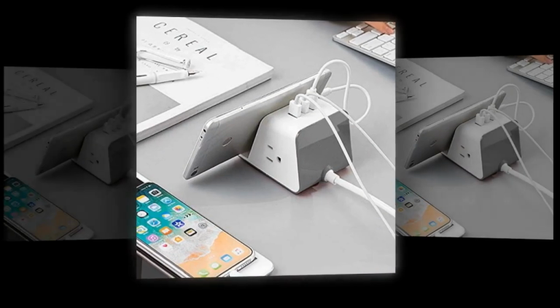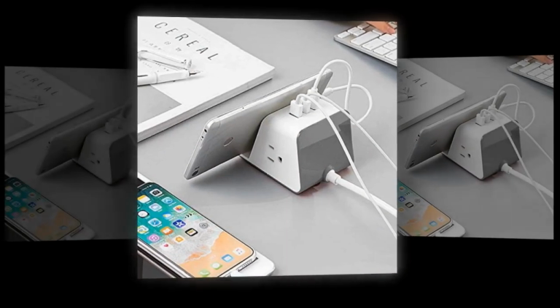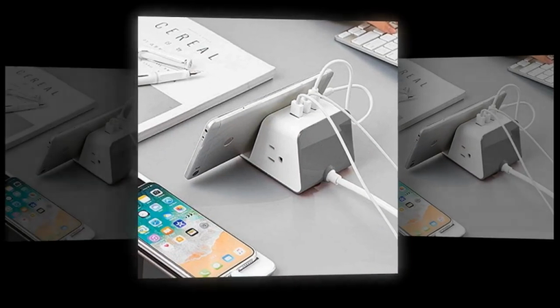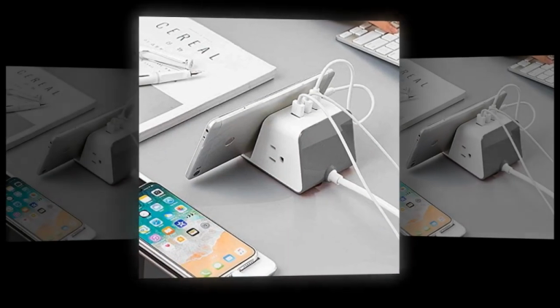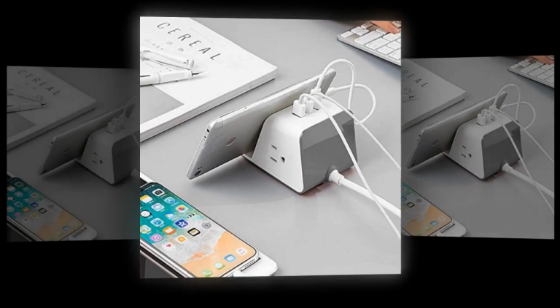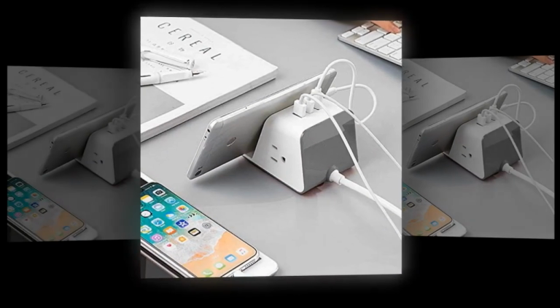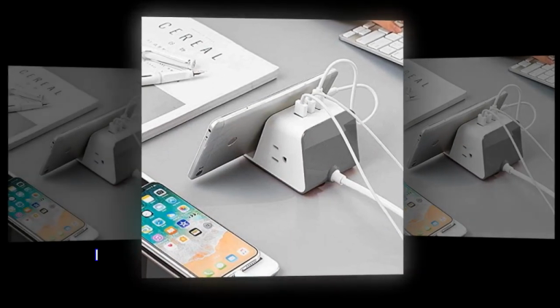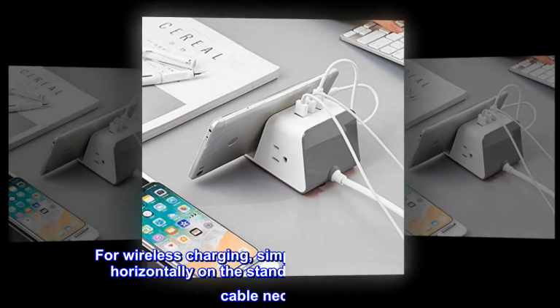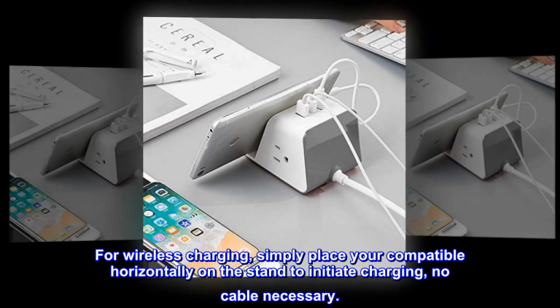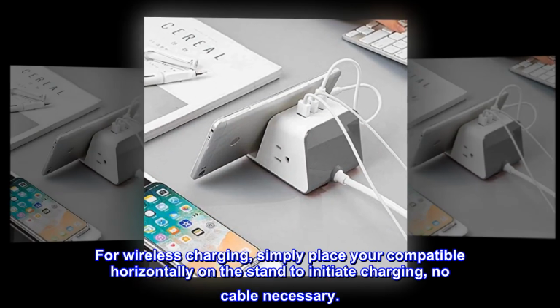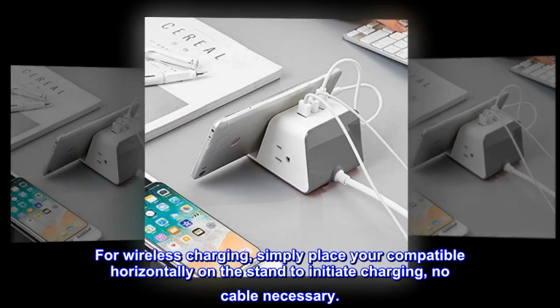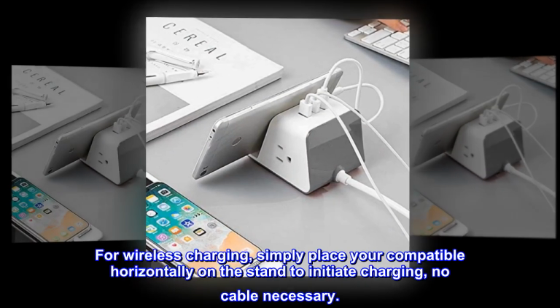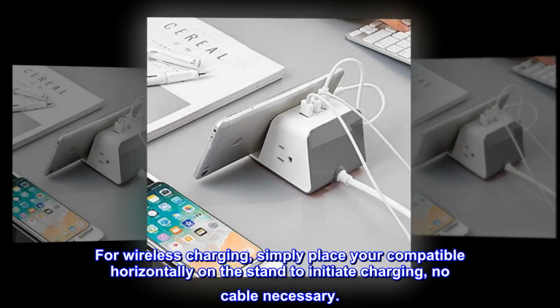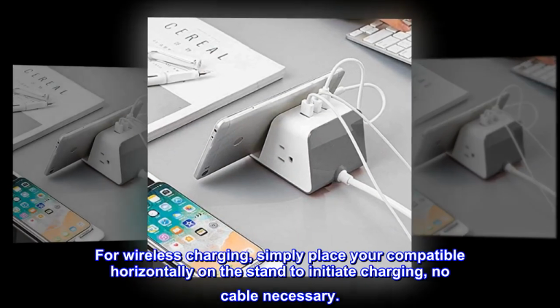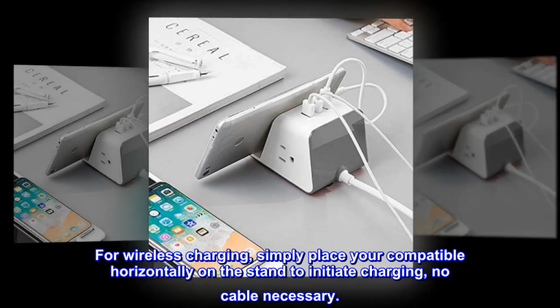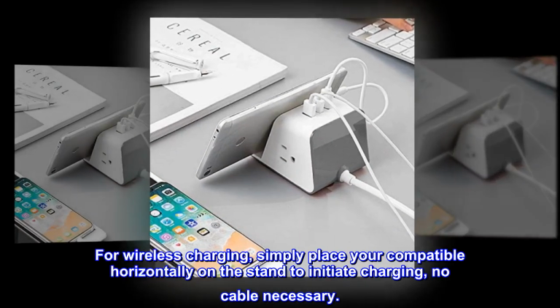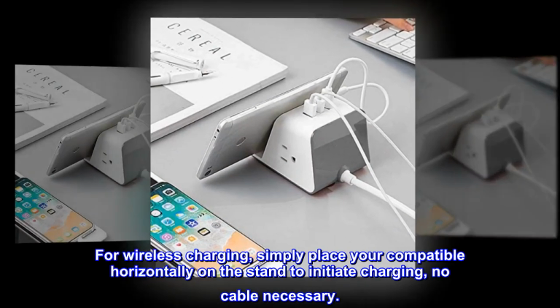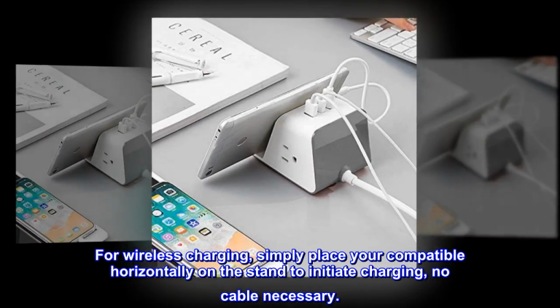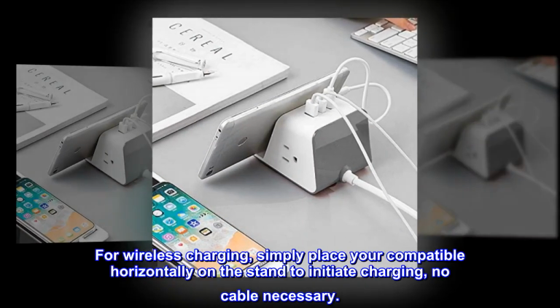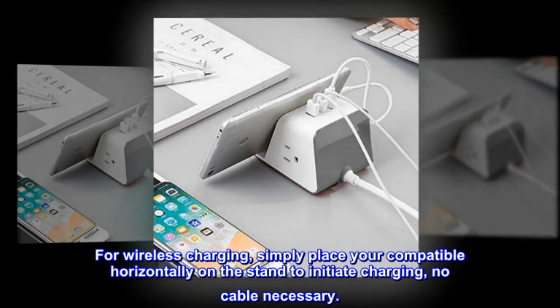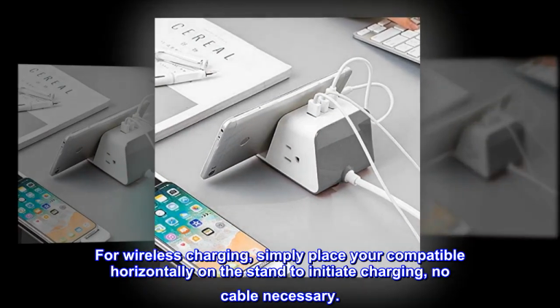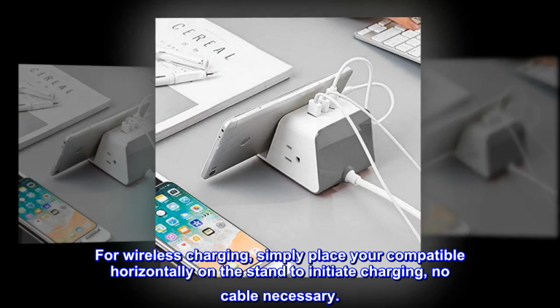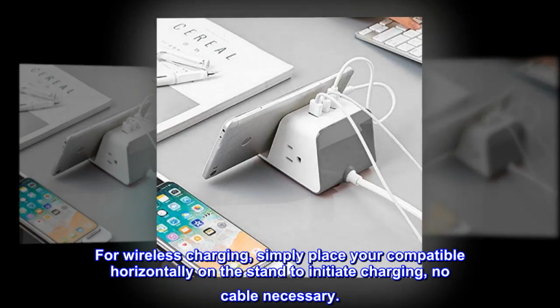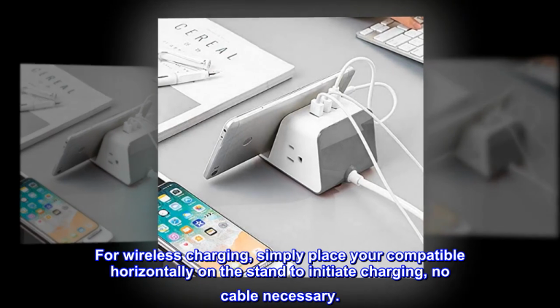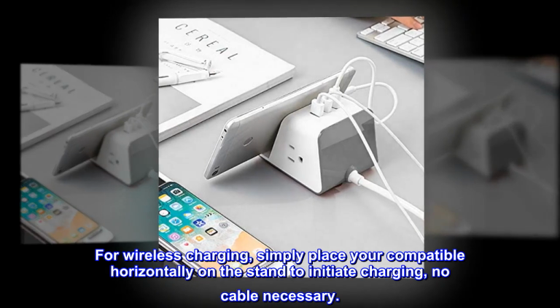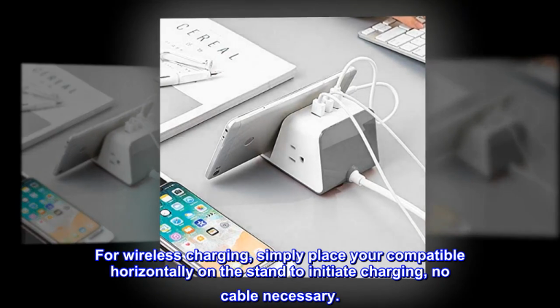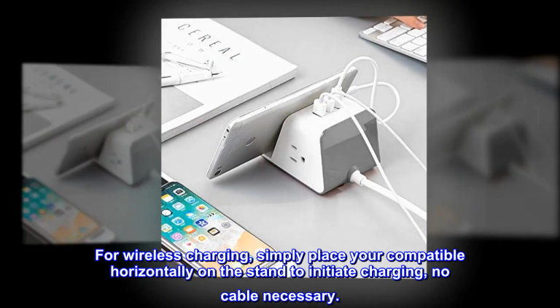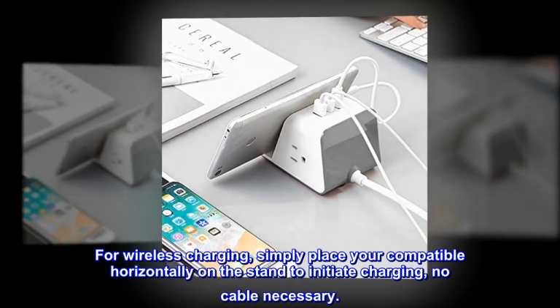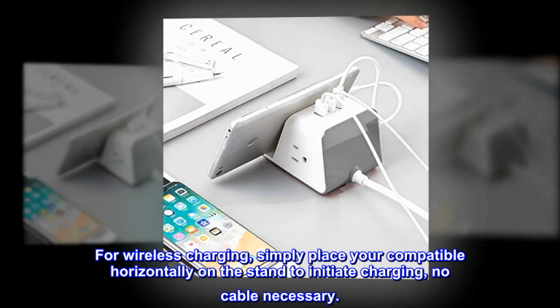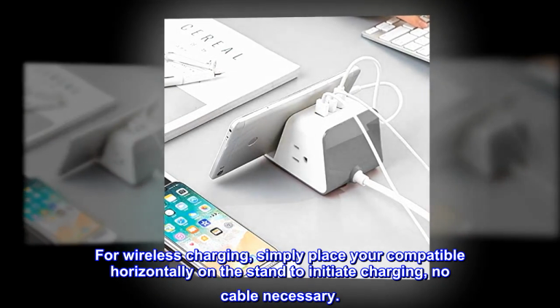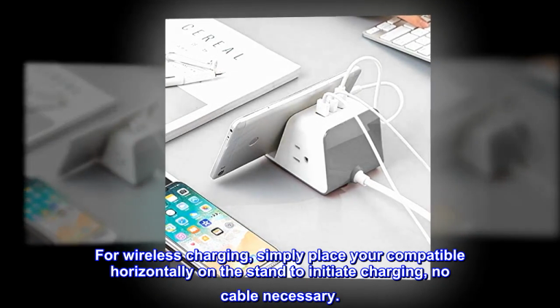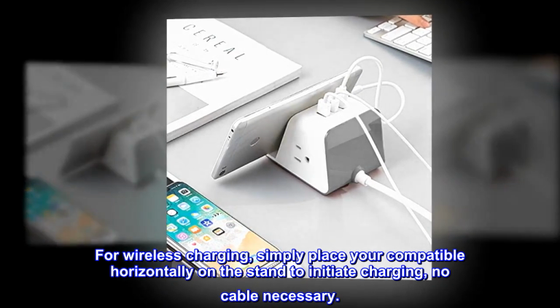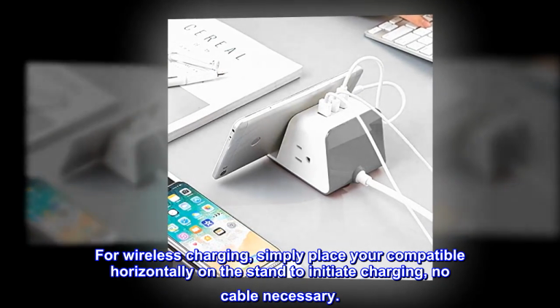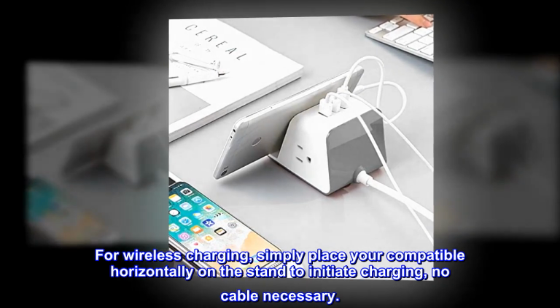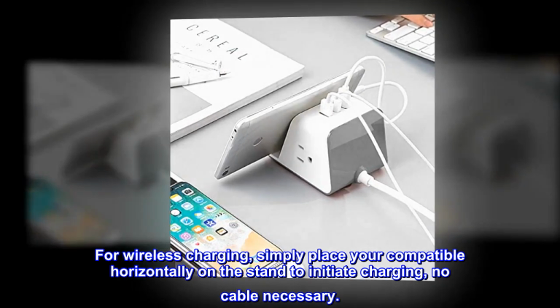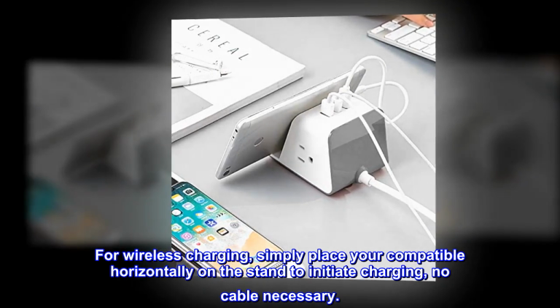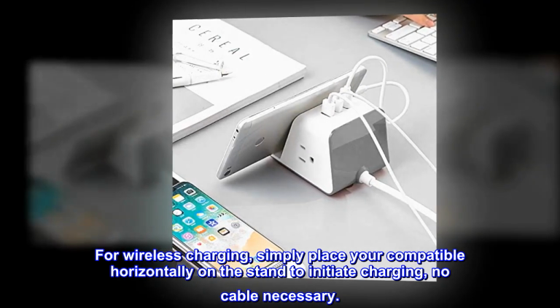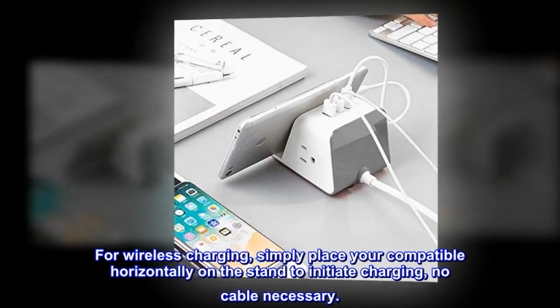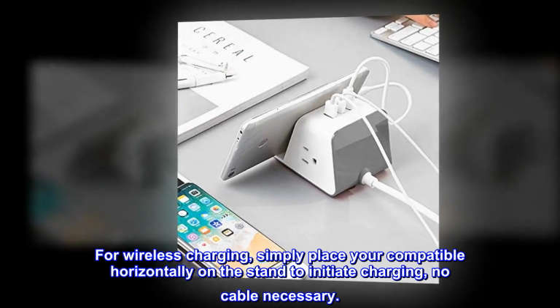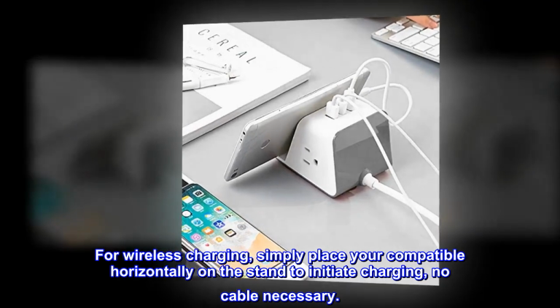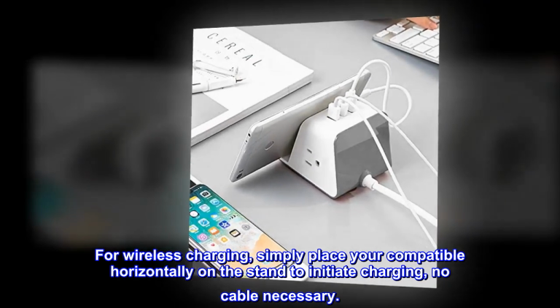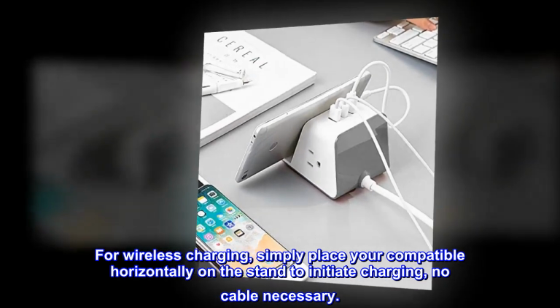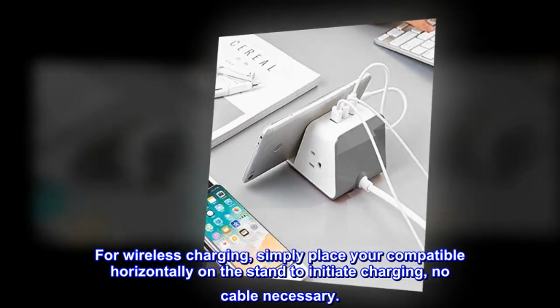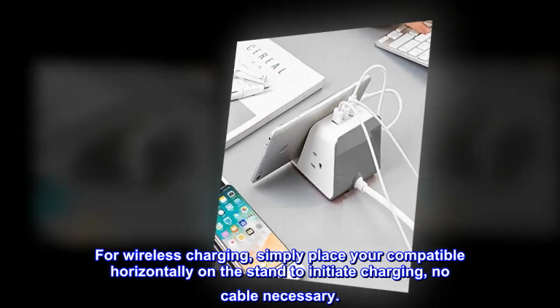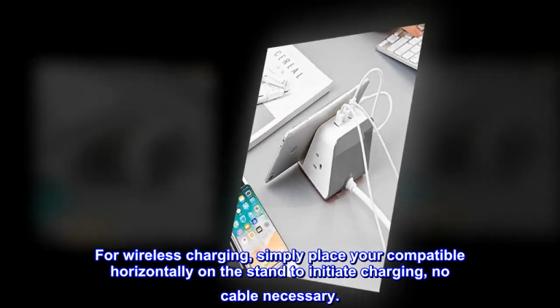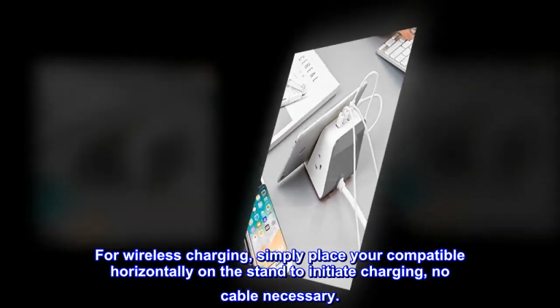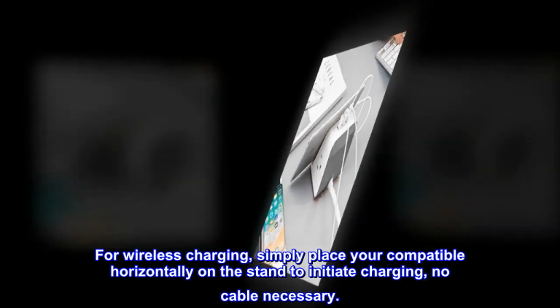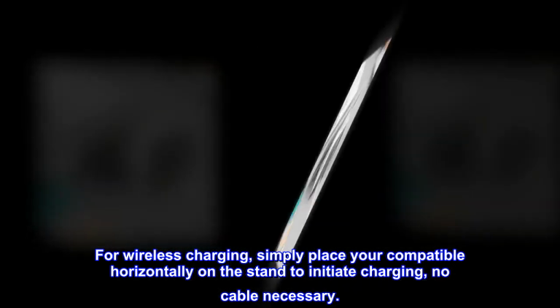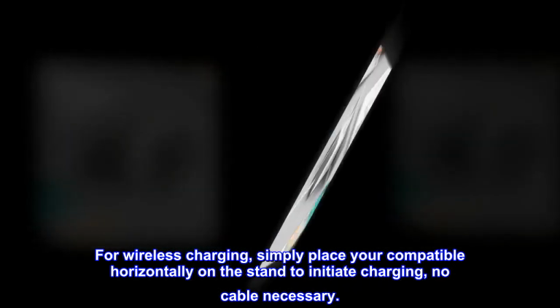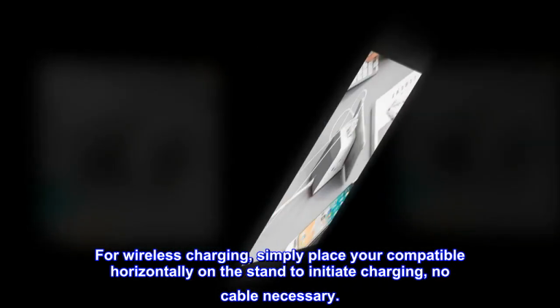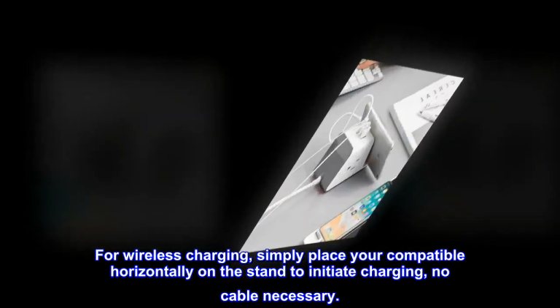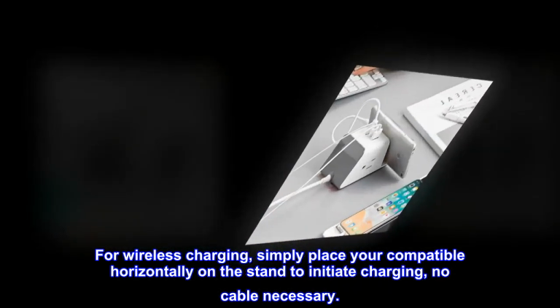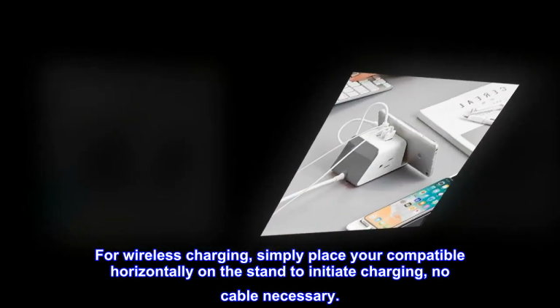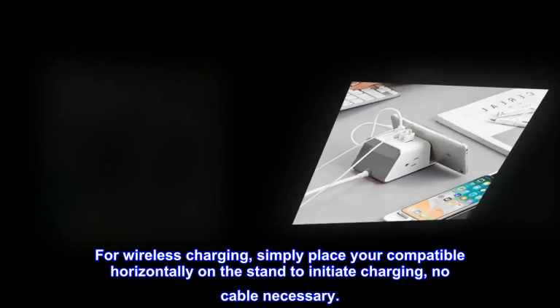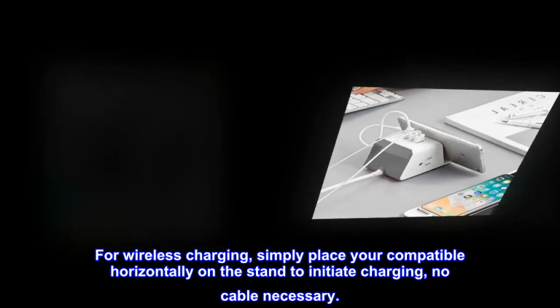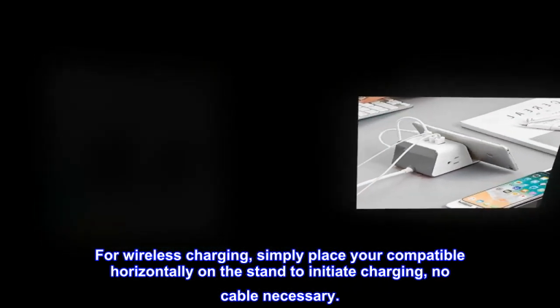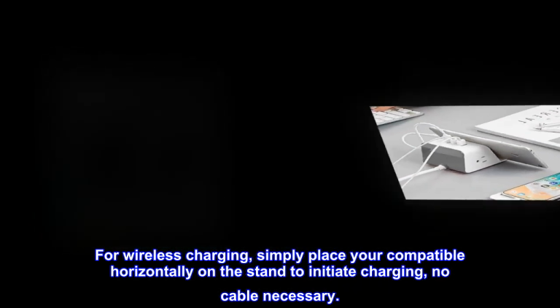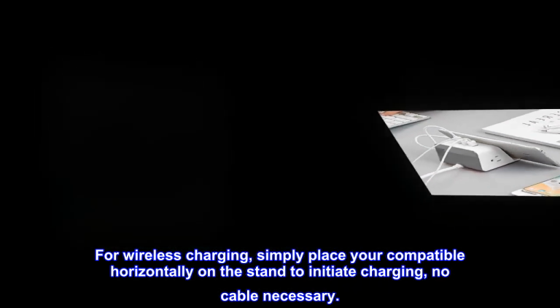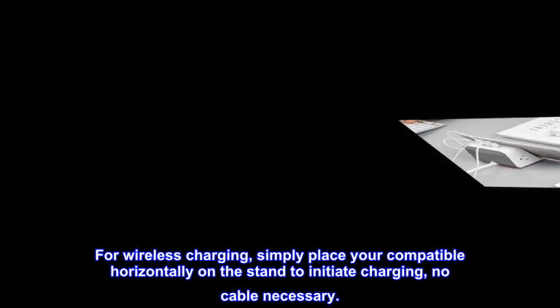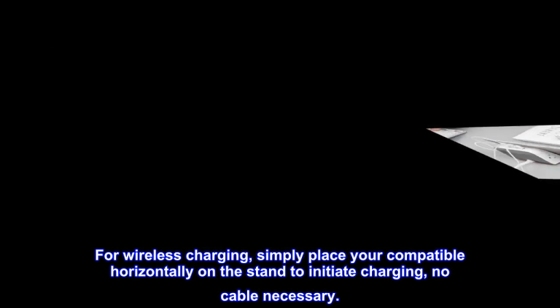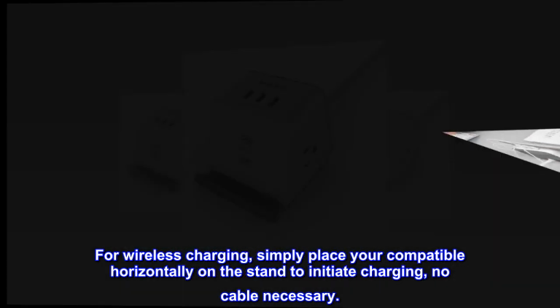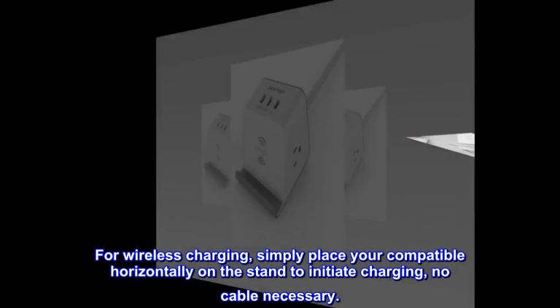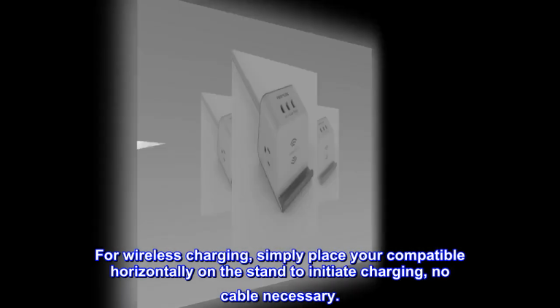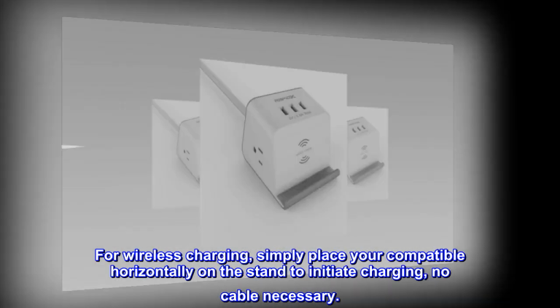For wireless charging, simply place your compatible device horizontally on the stand to initiate charging — no cable necessary.